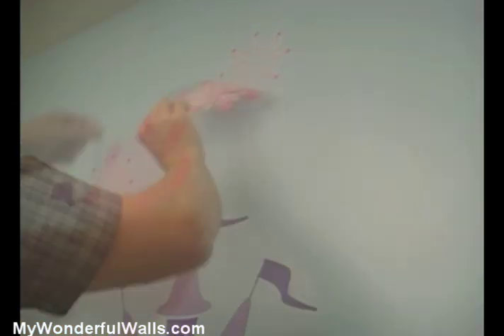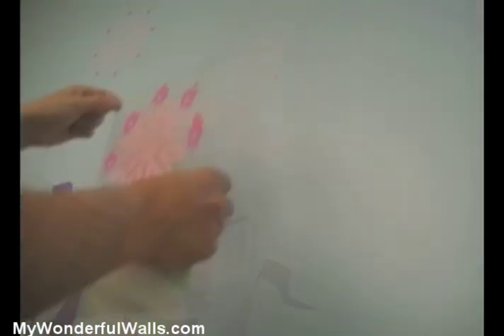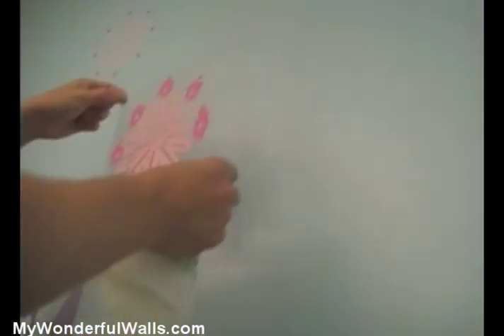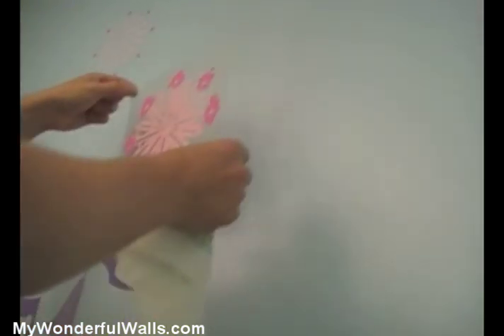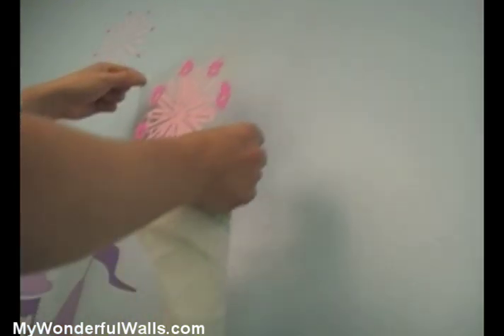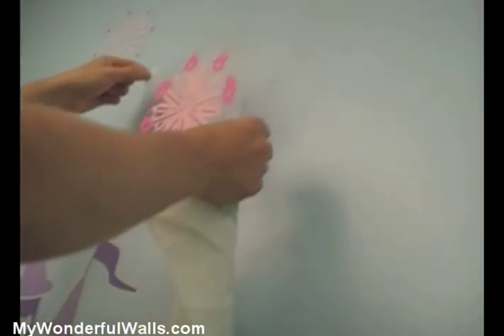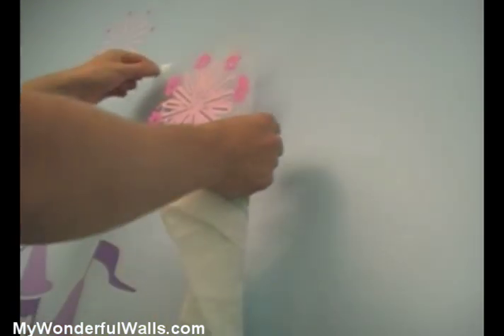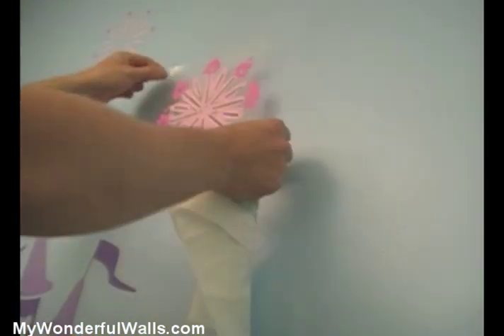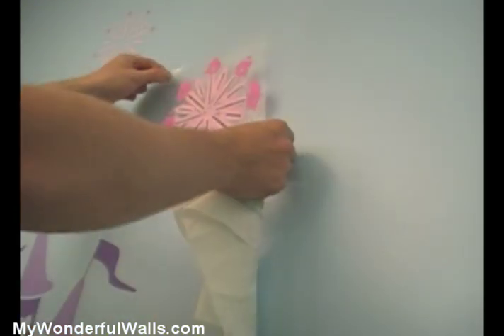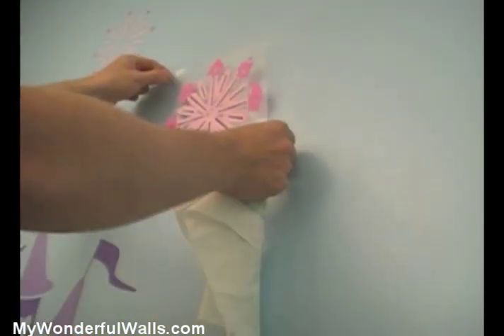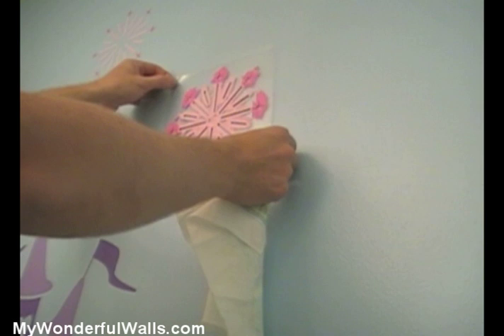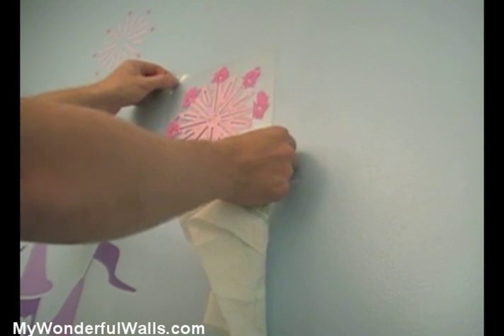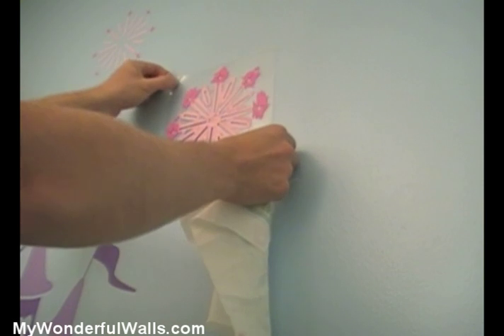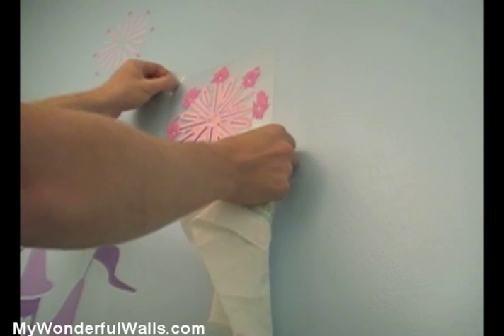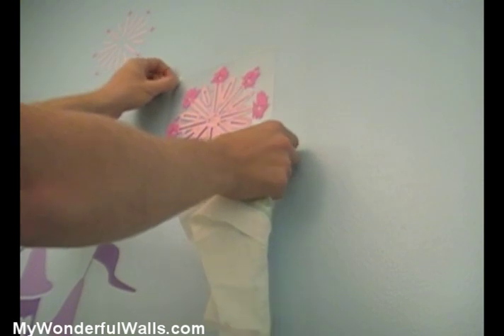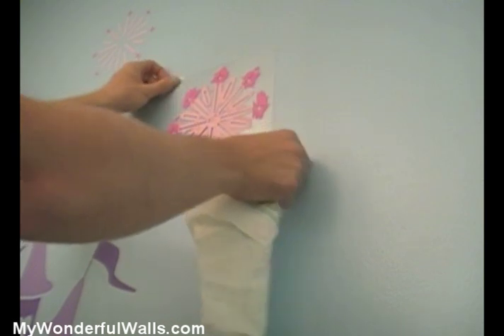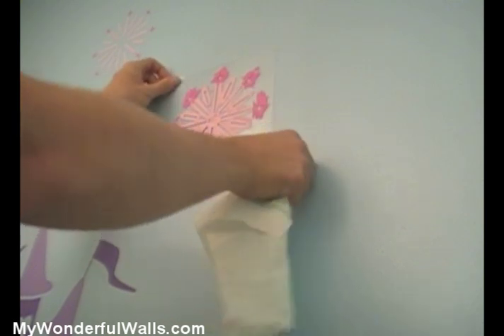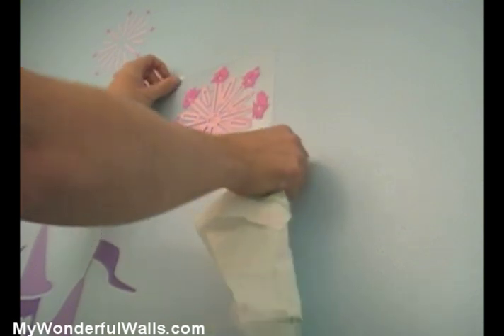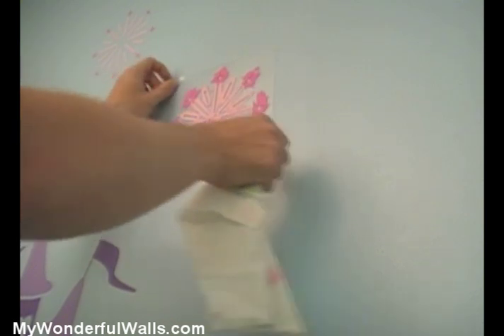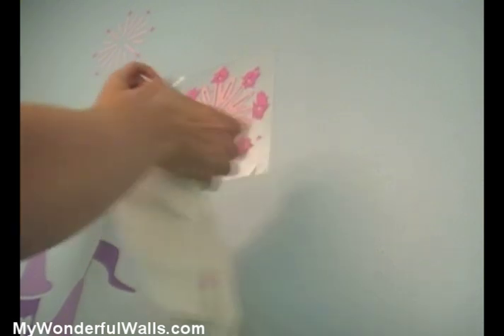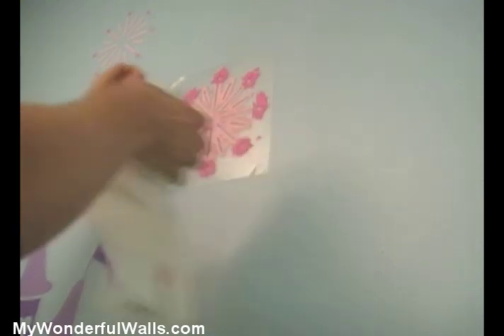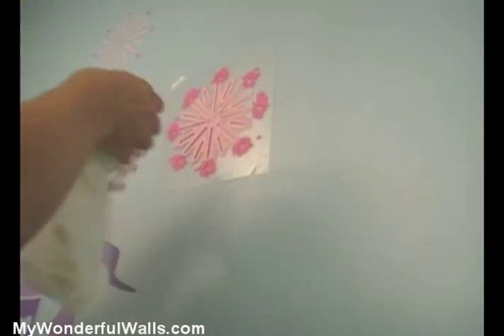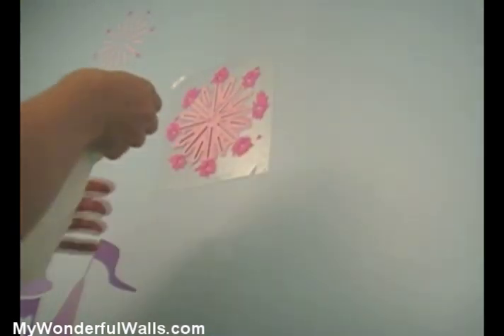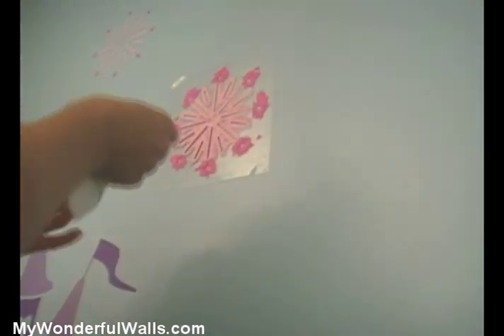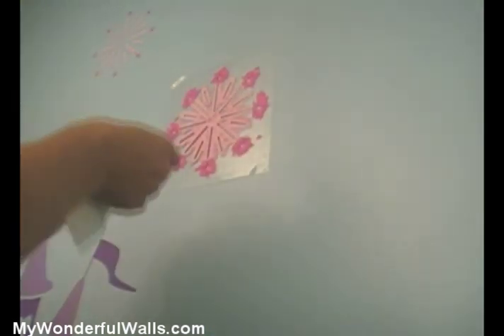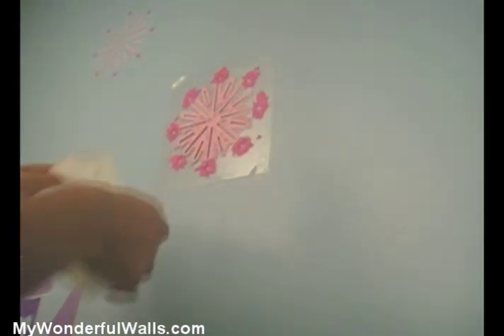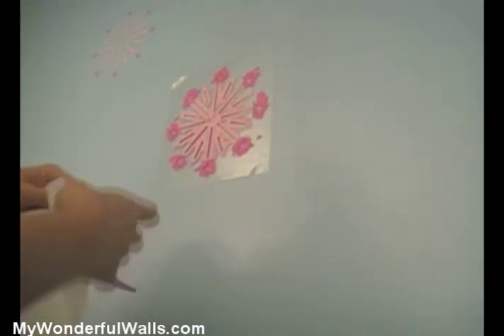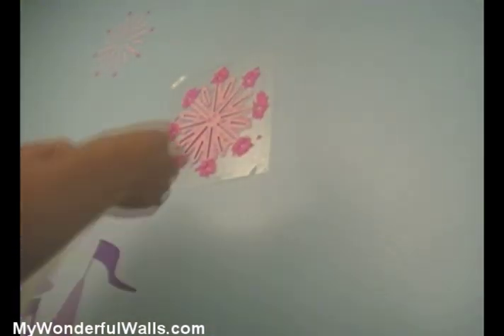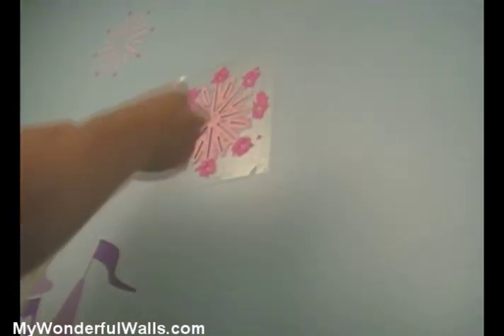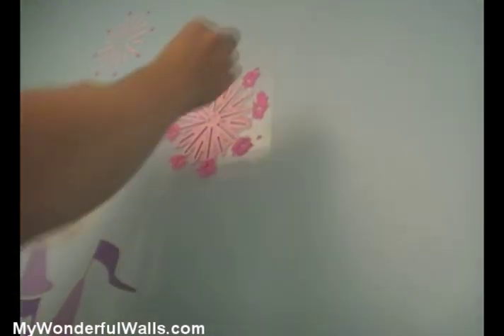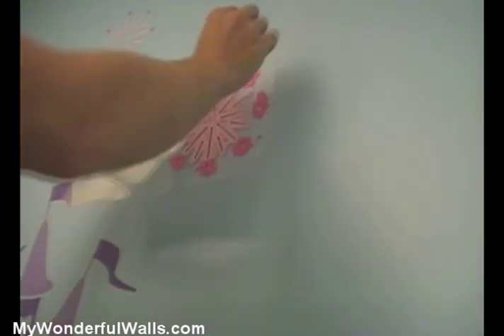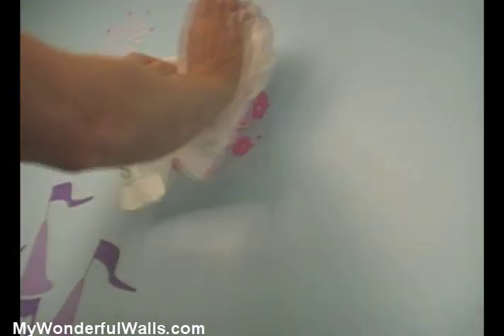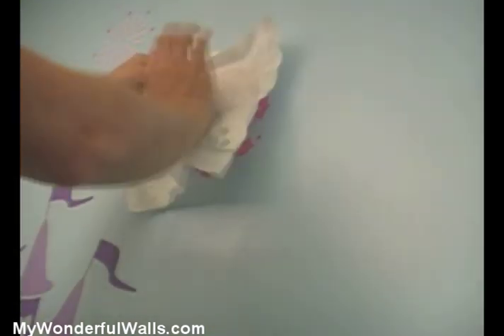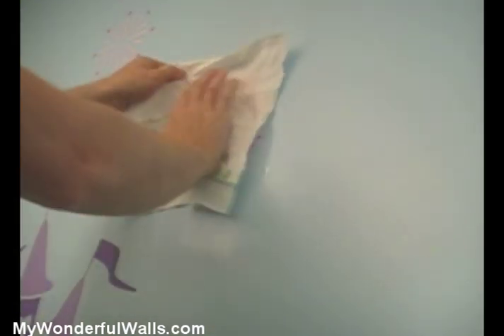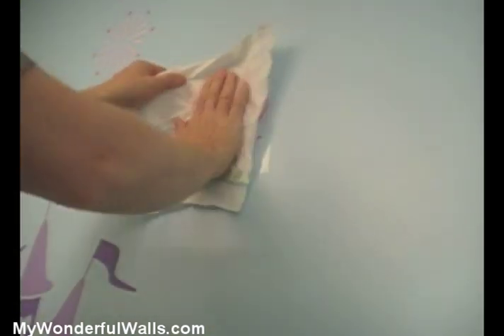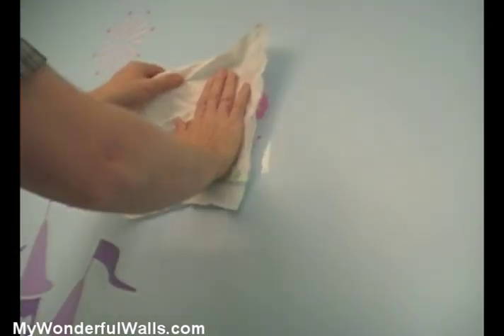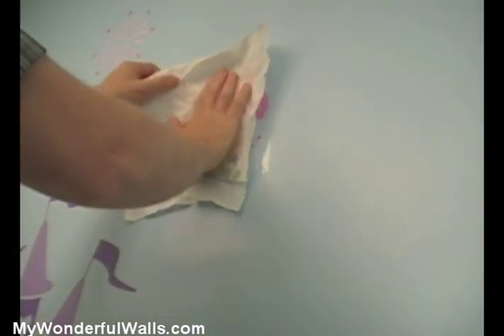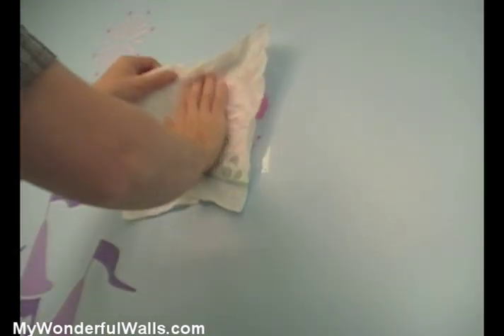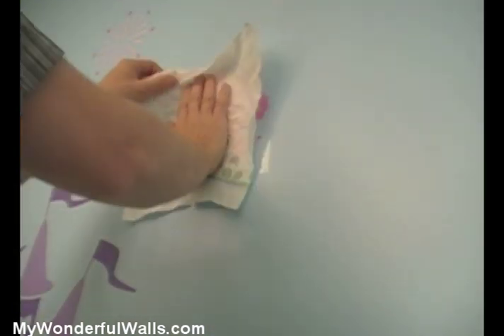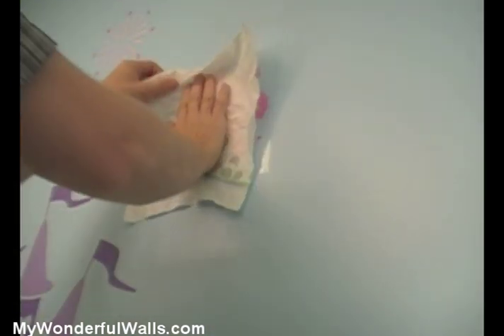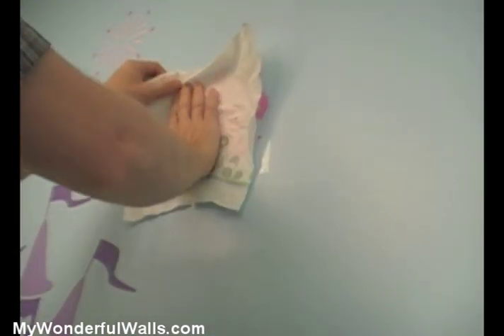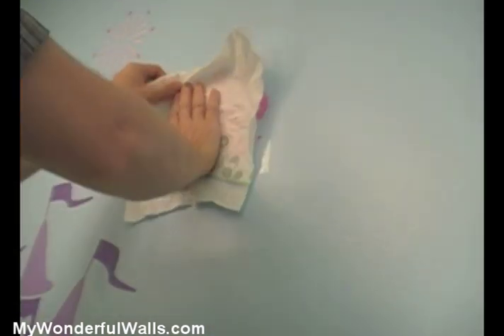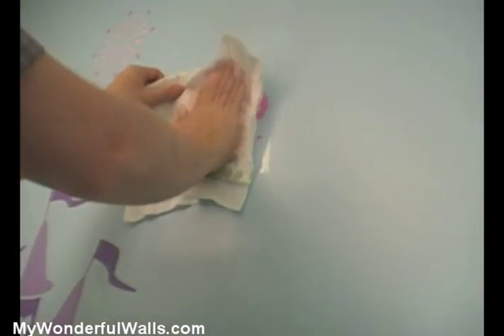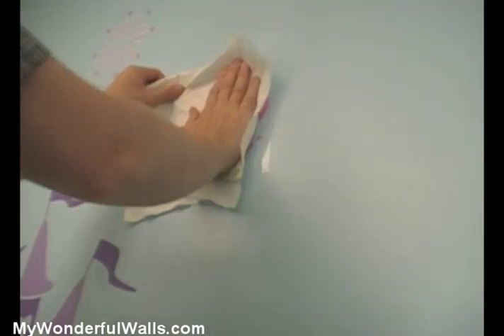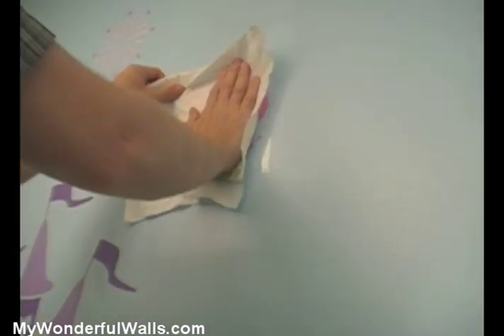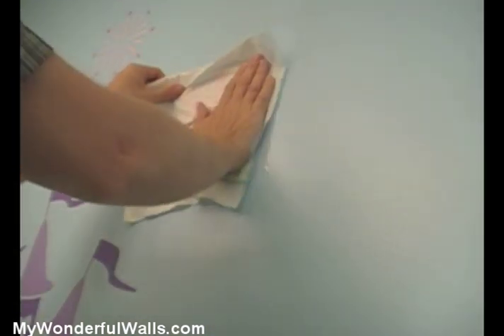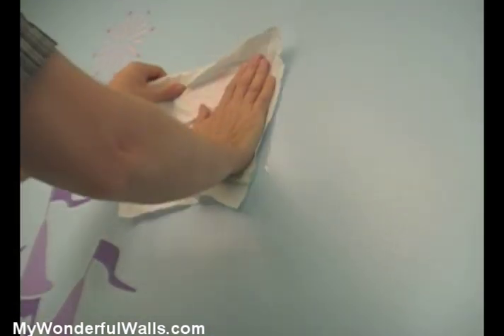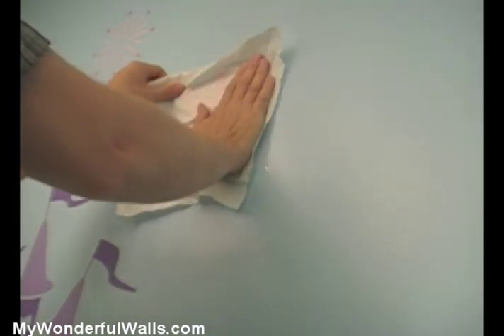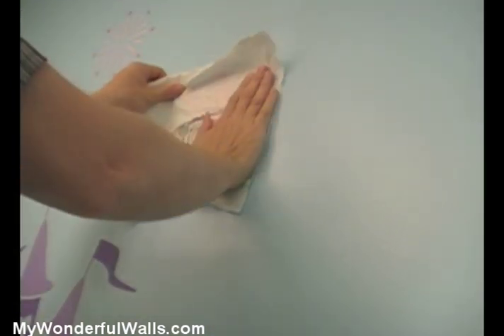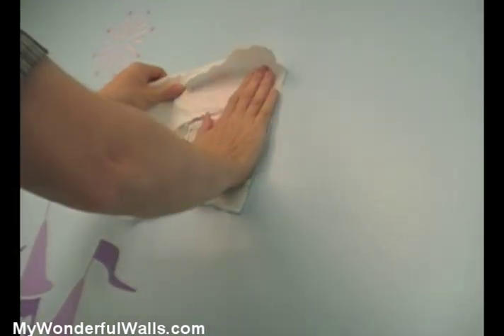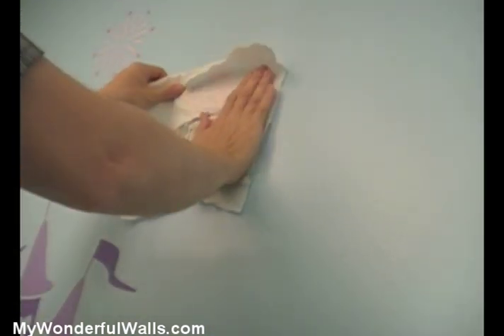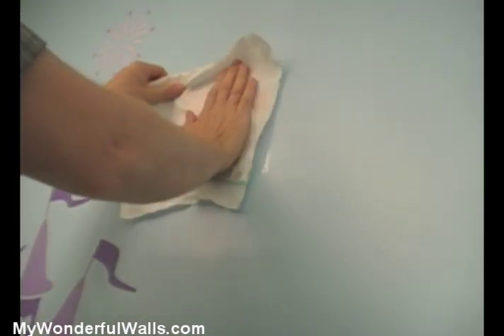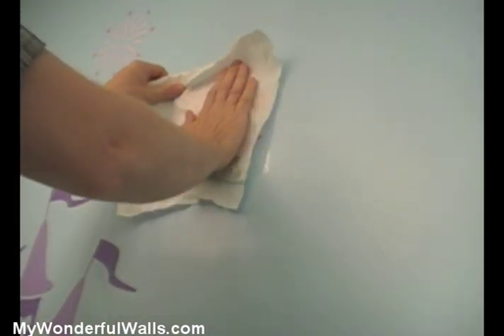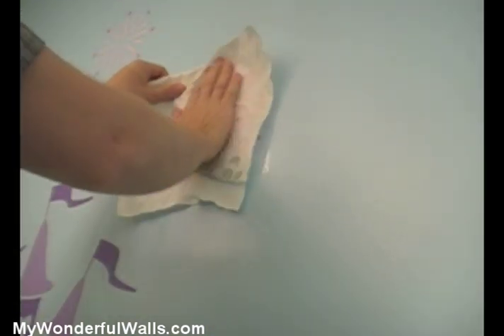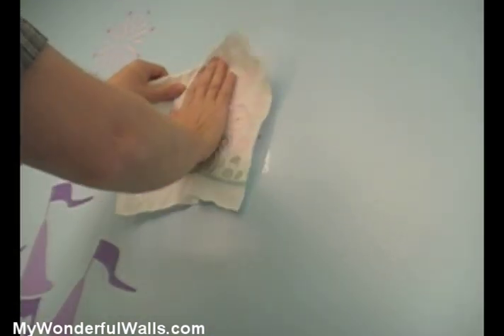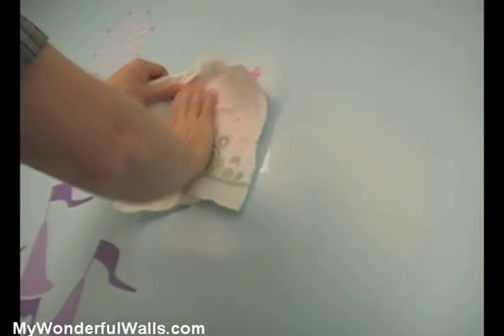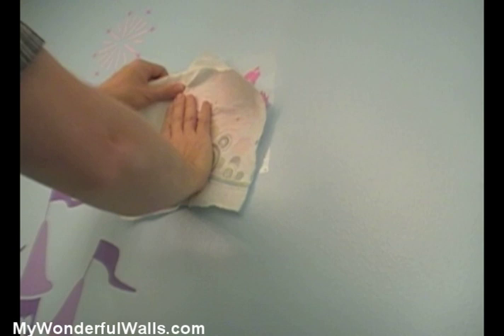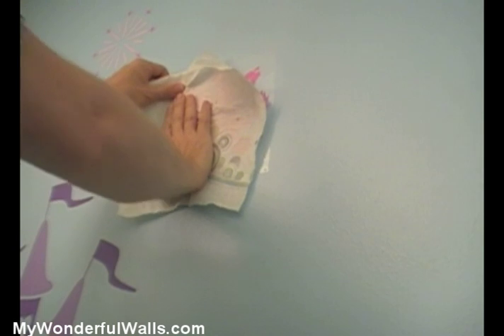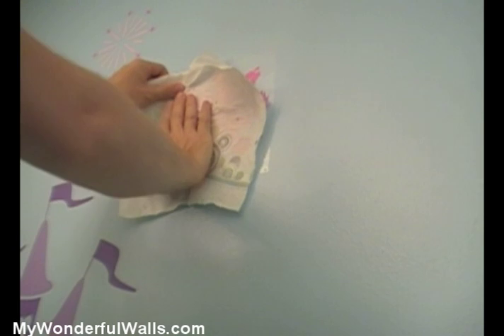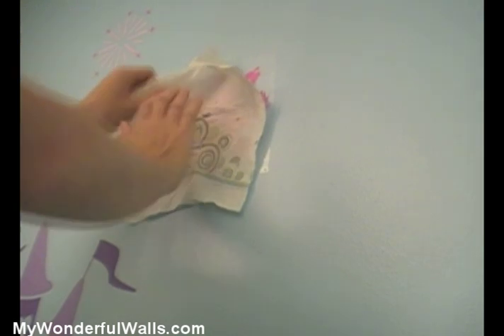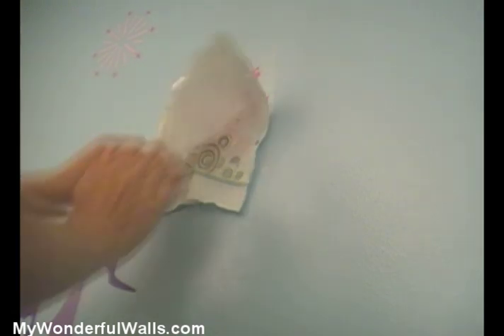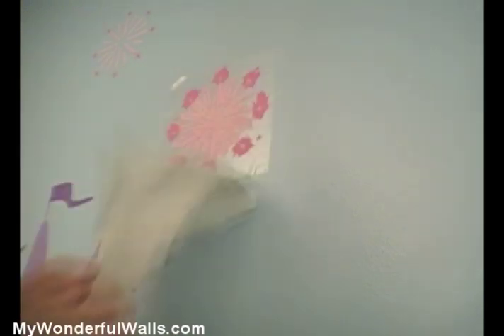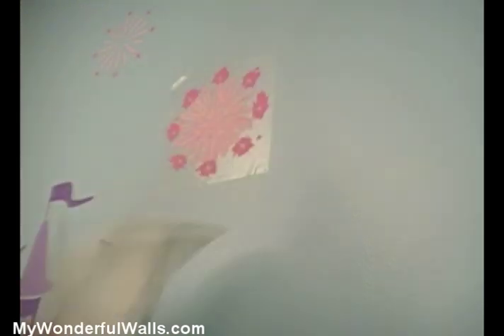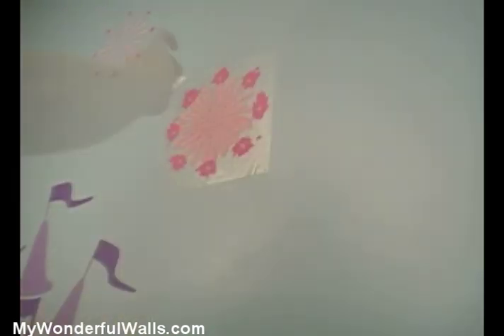When reusing the stencil, place it on the wall and use a paper towel to pat down the top. This will help keep the stencil clean as you reuse it.